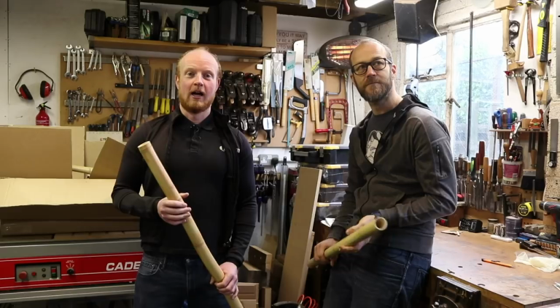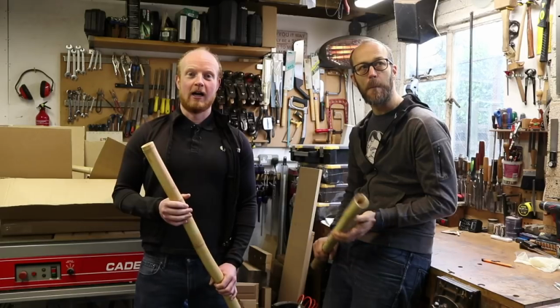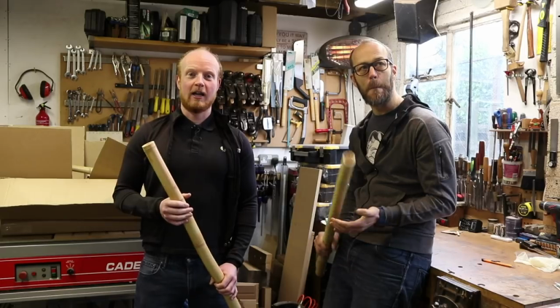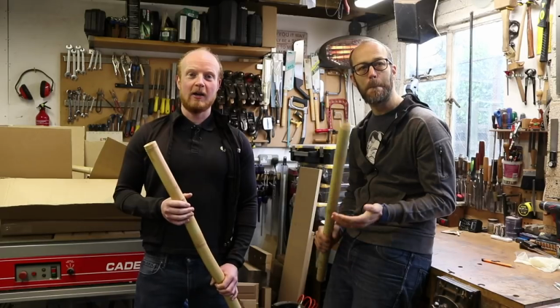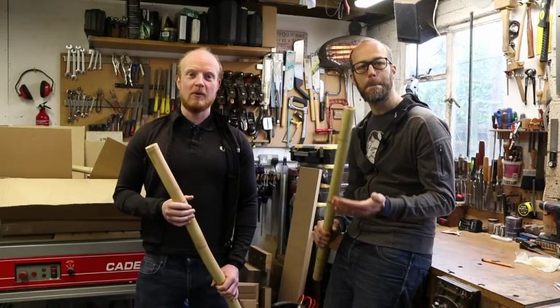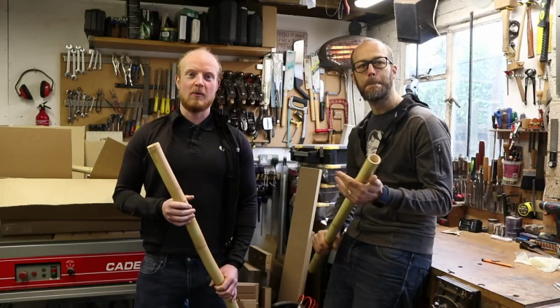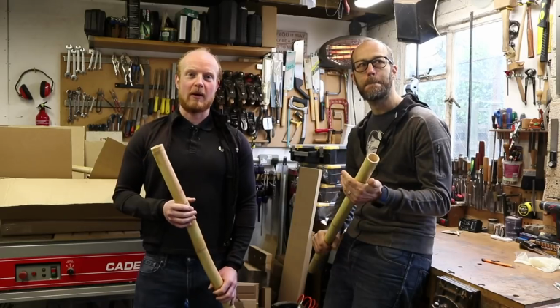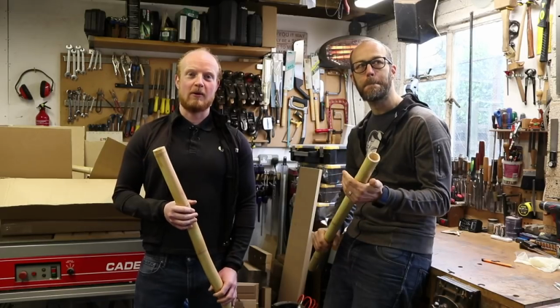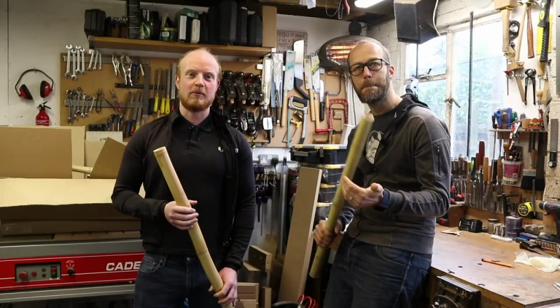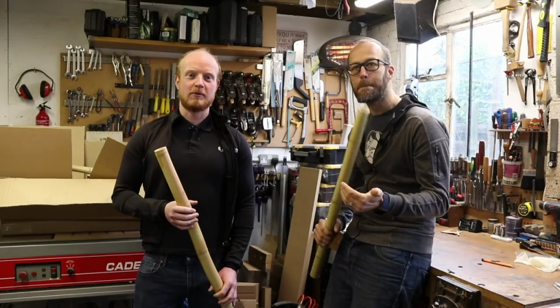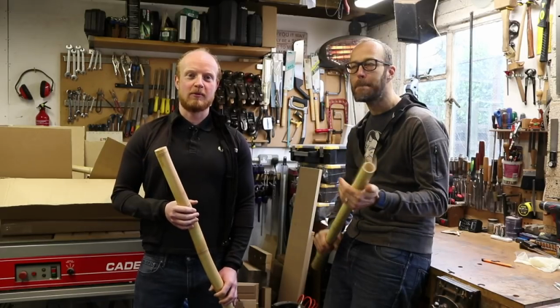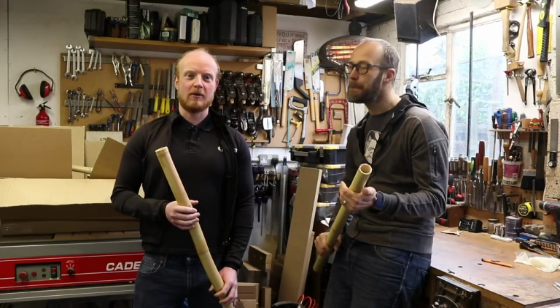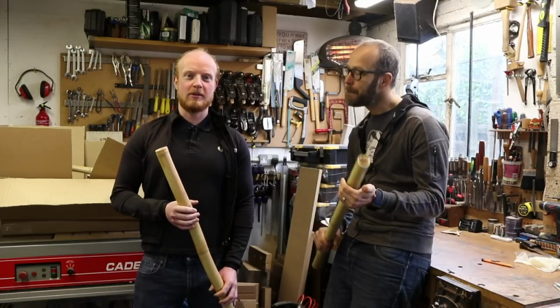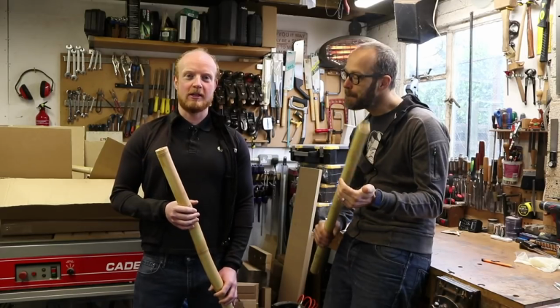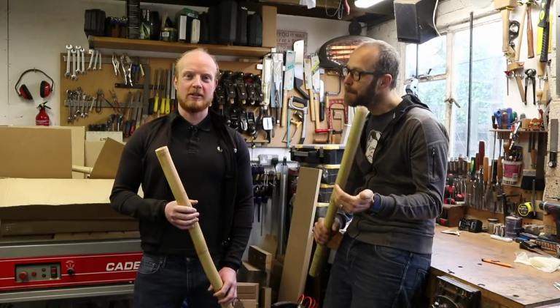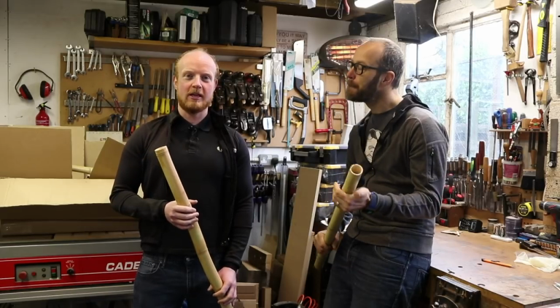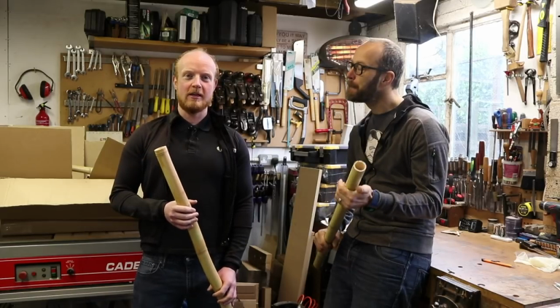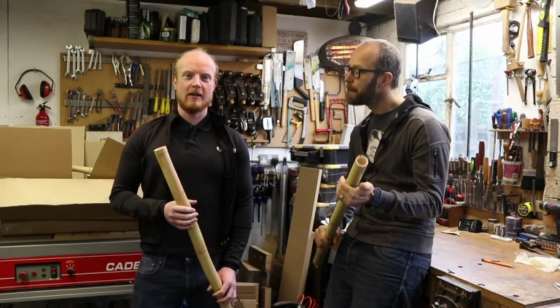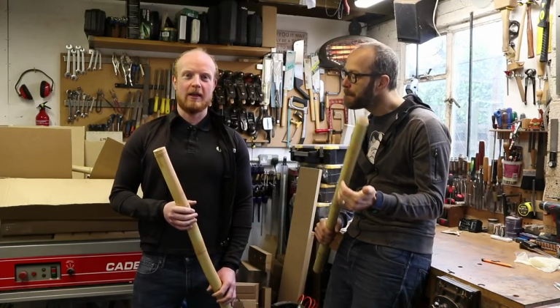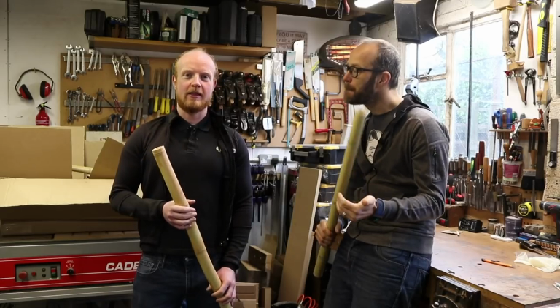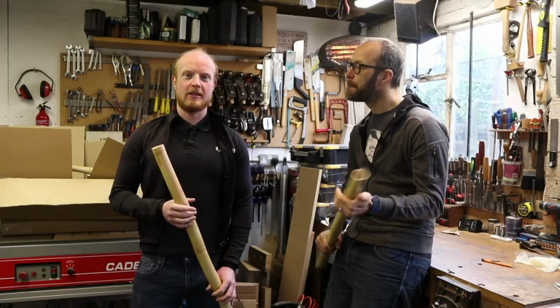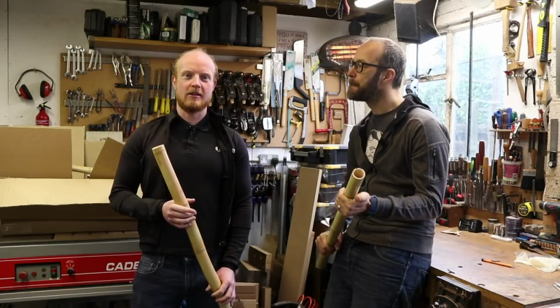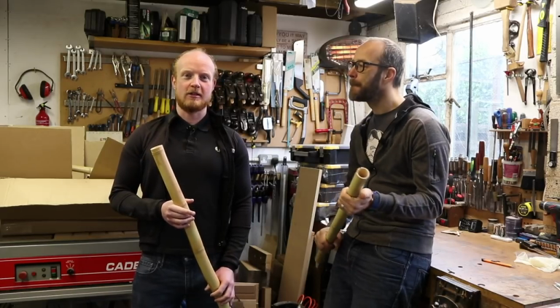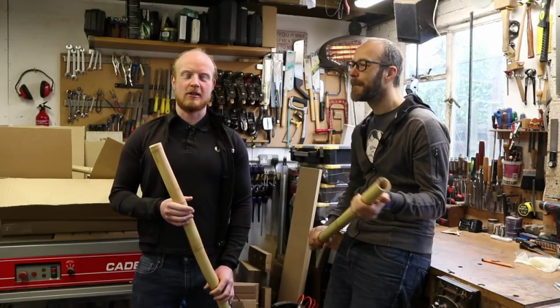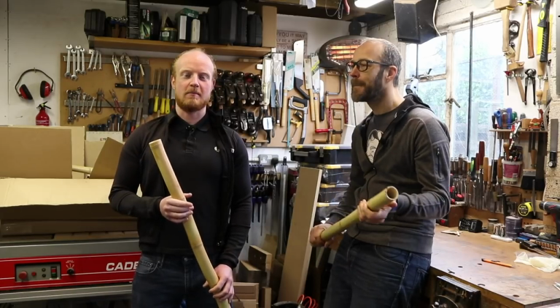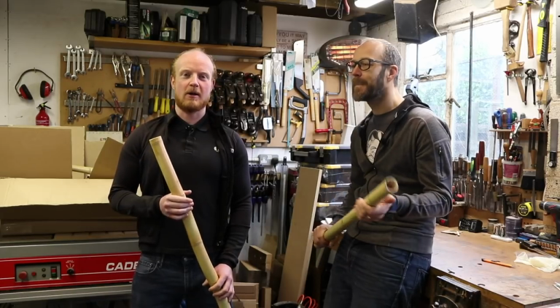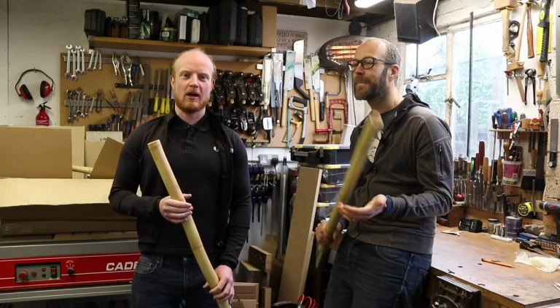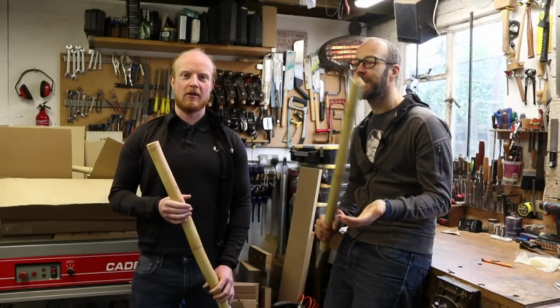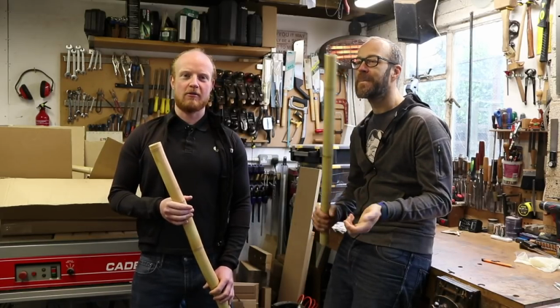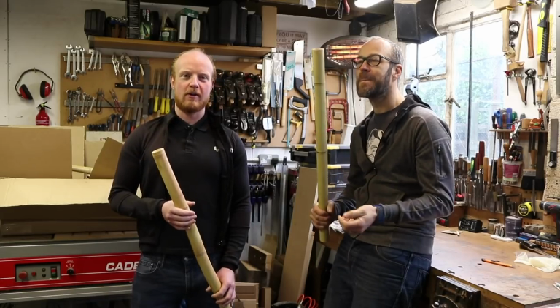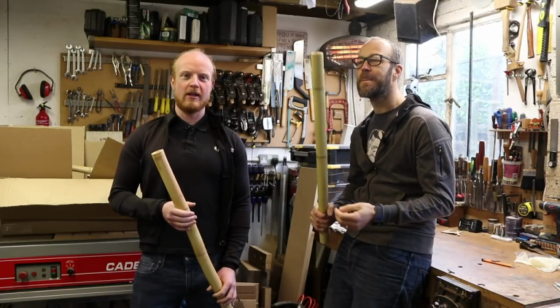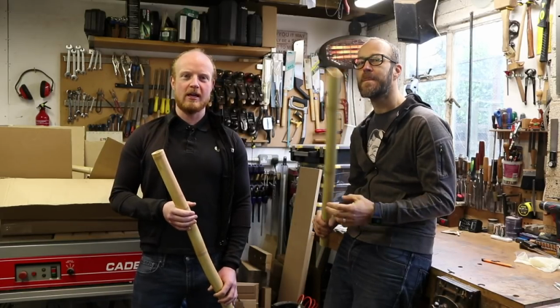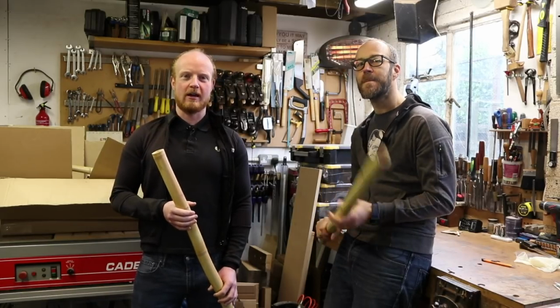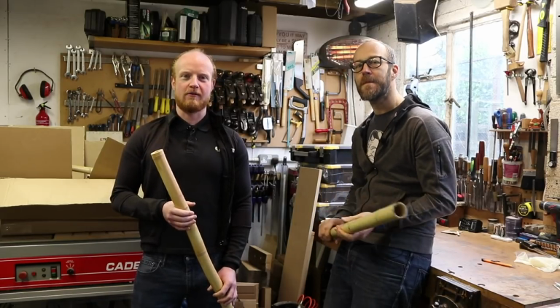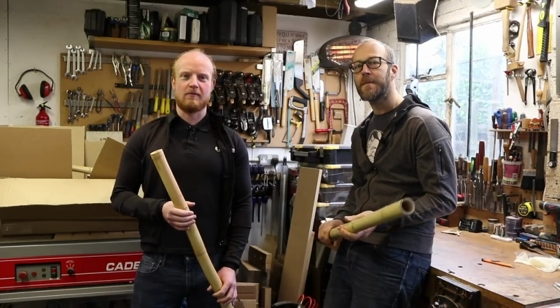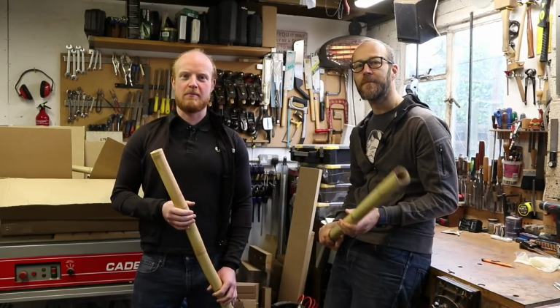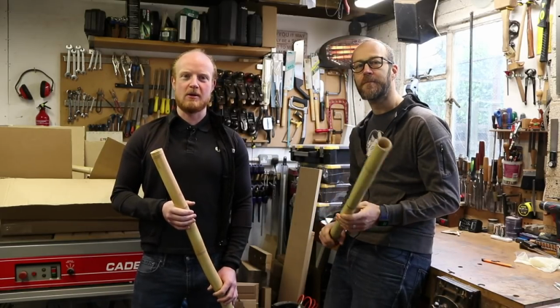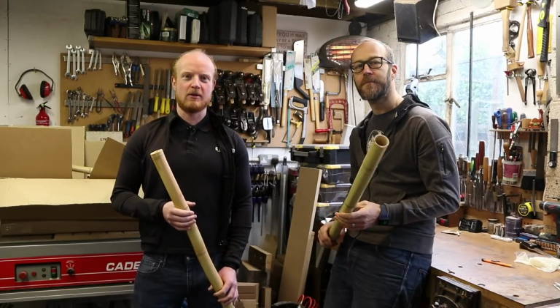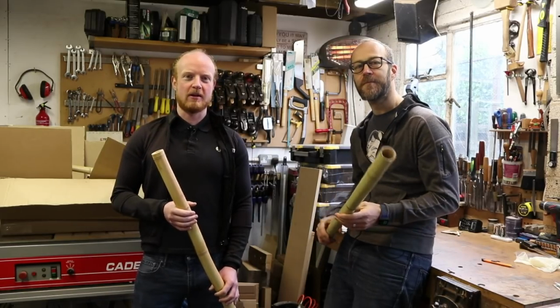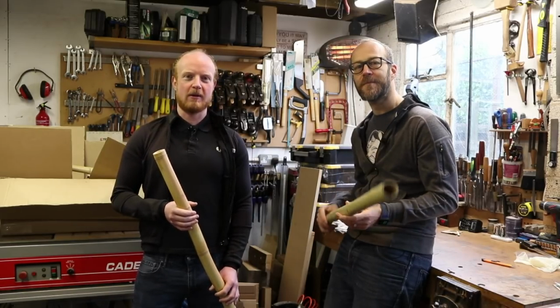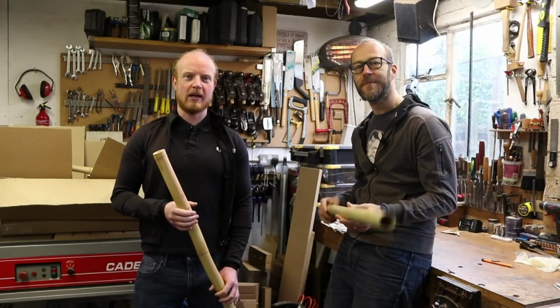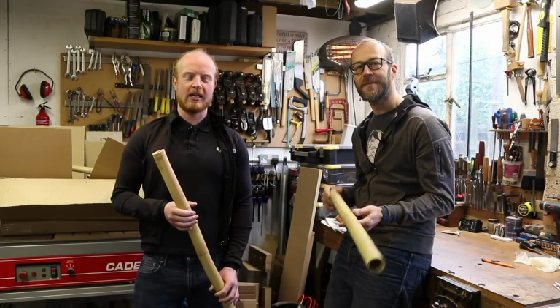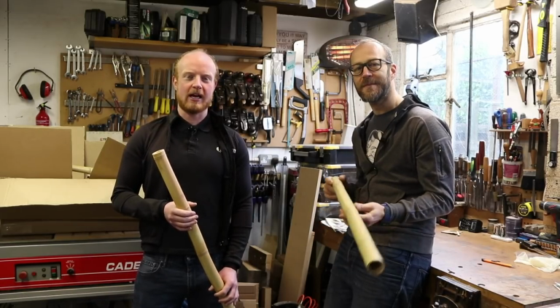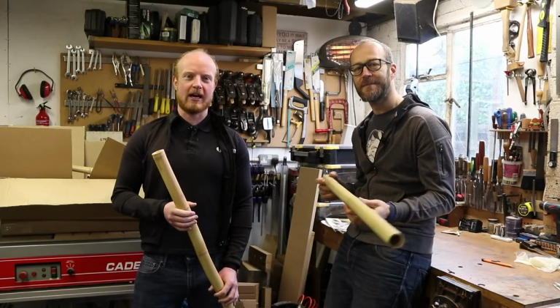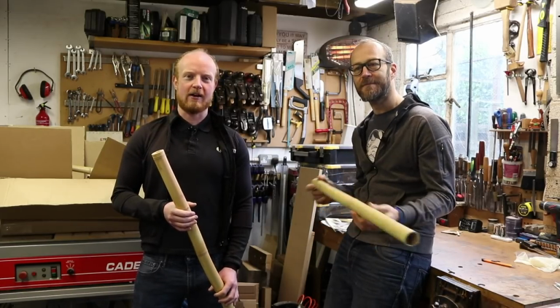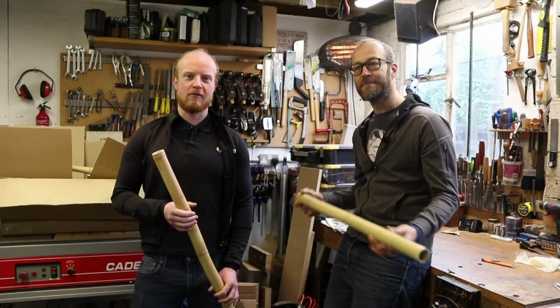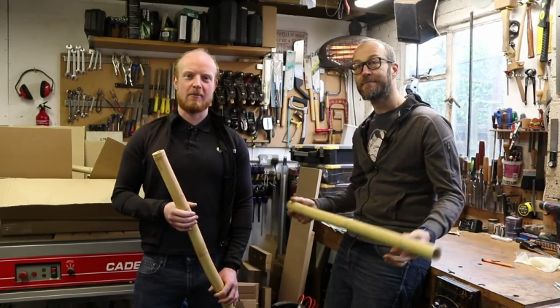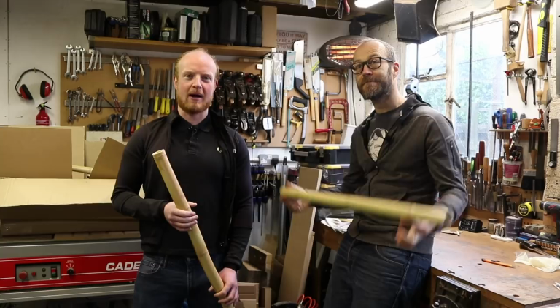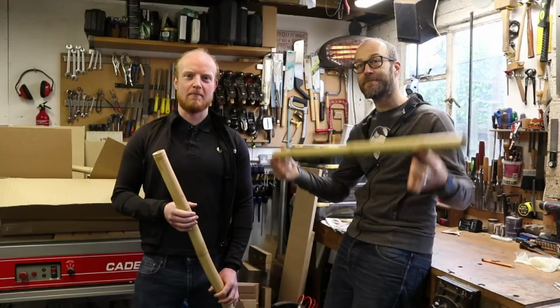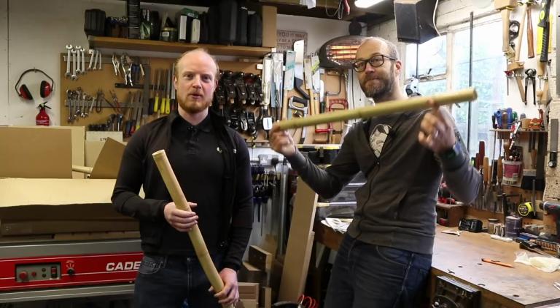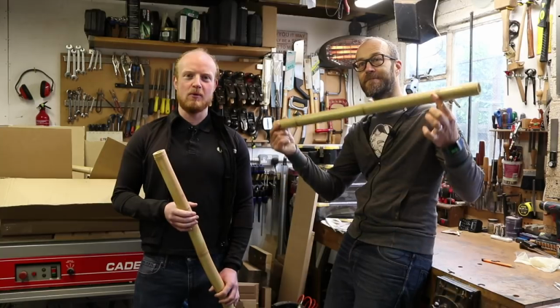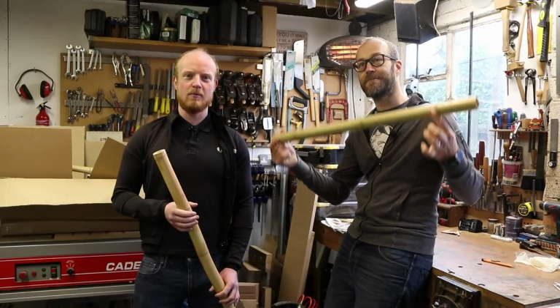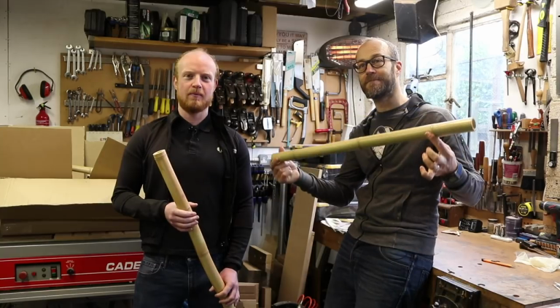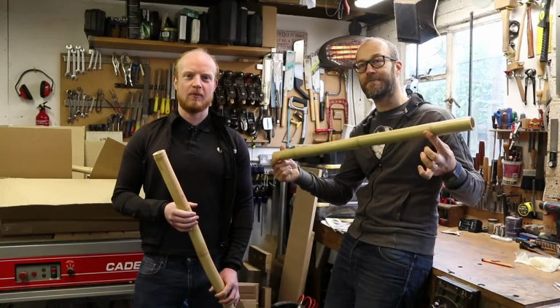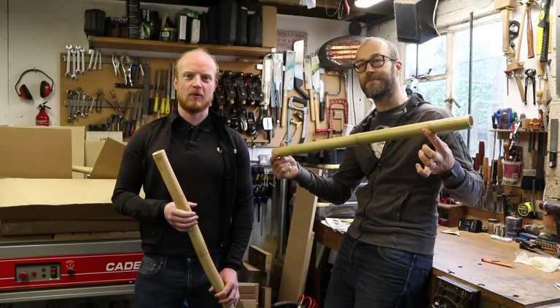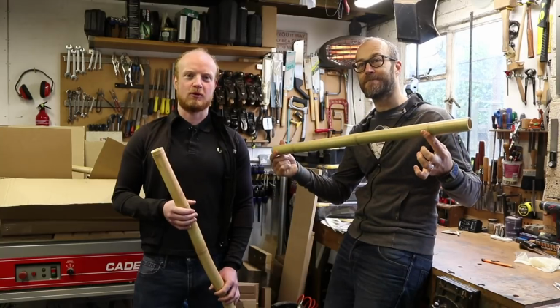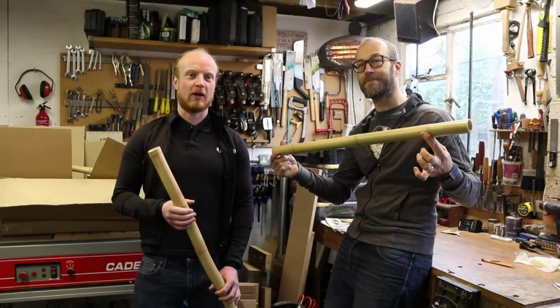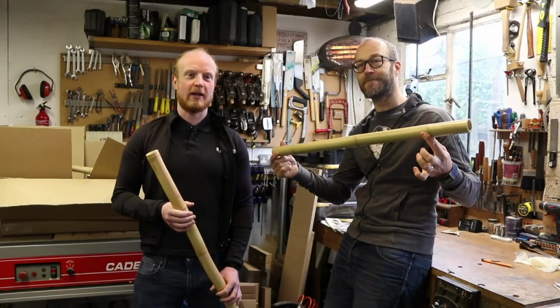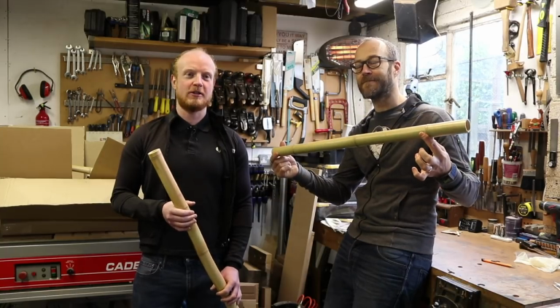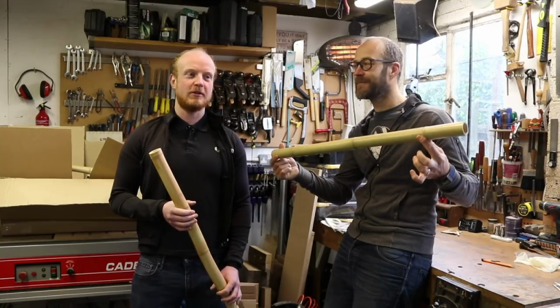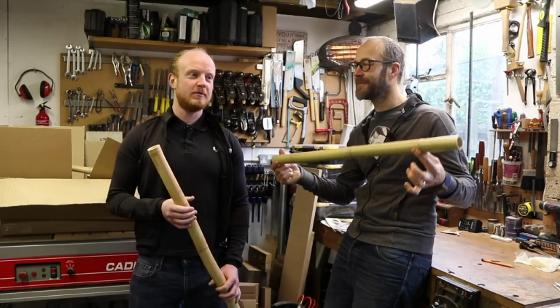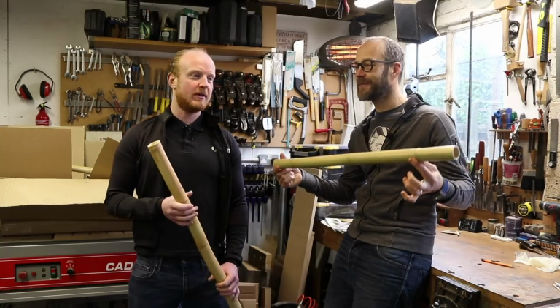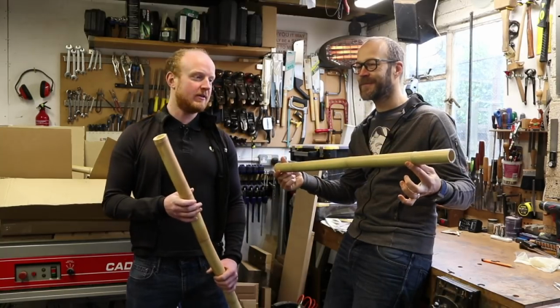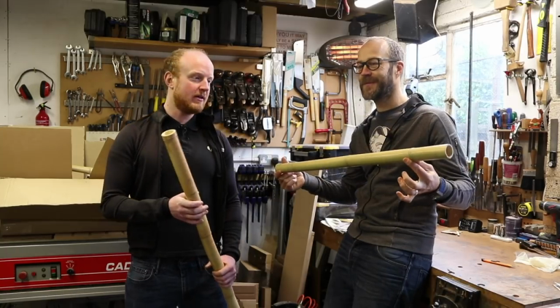Hello, welcome to RowTC. This is part three of building a bike out of bamboo, or trying to anyway.